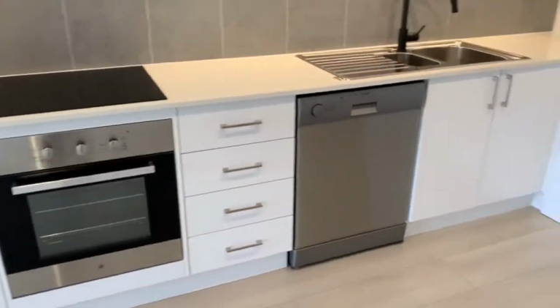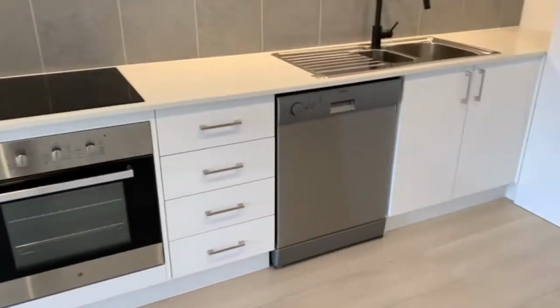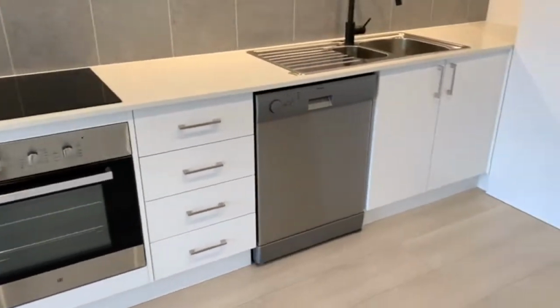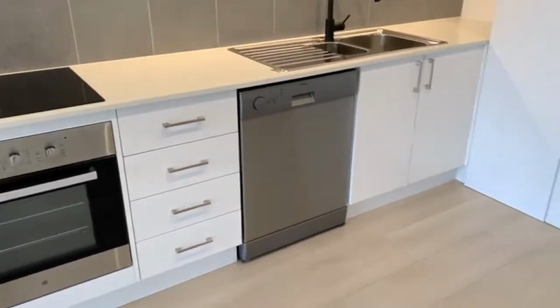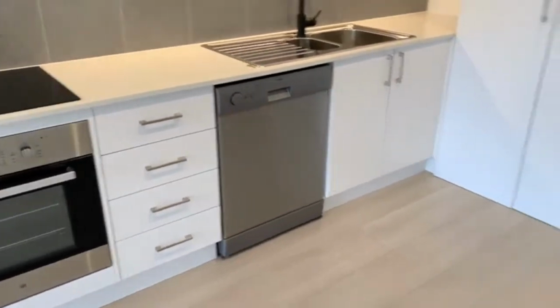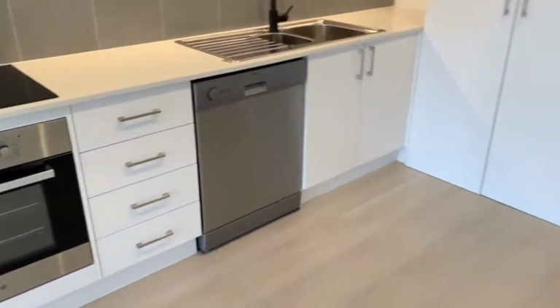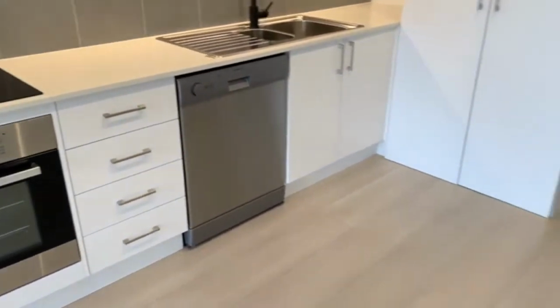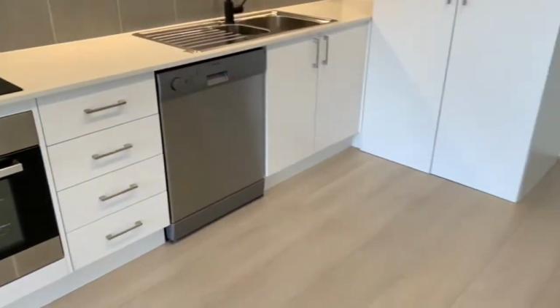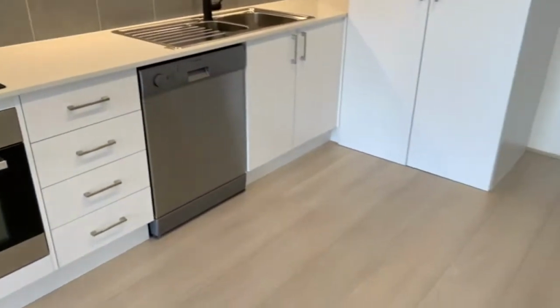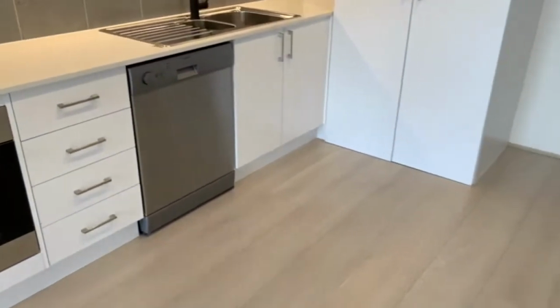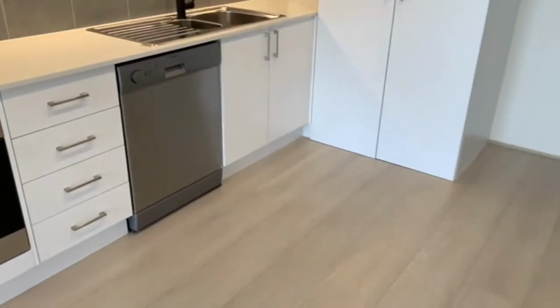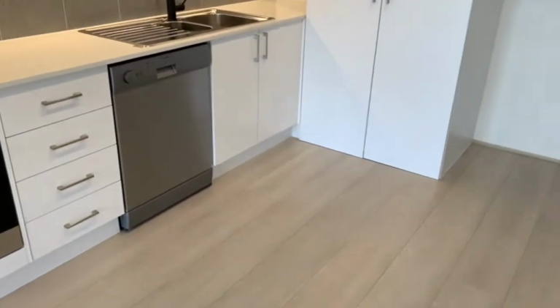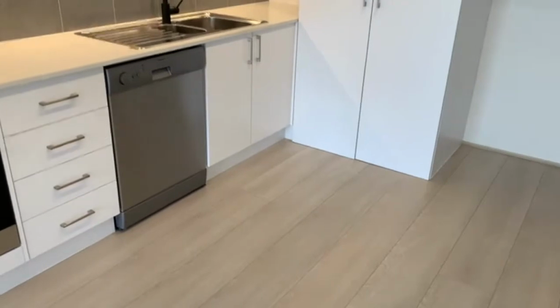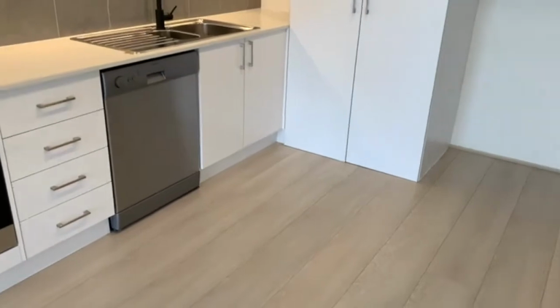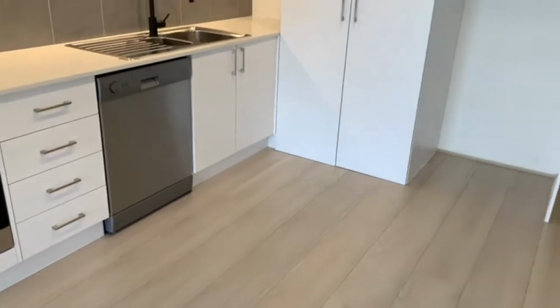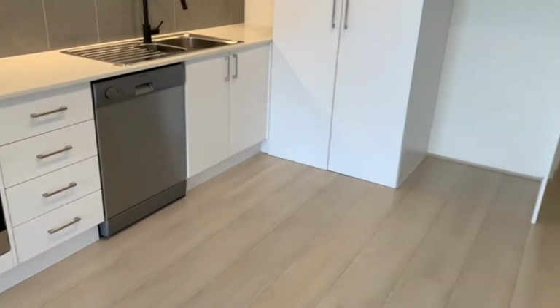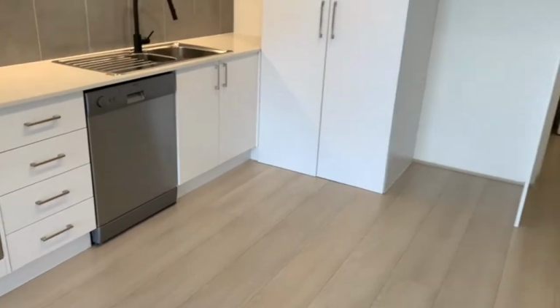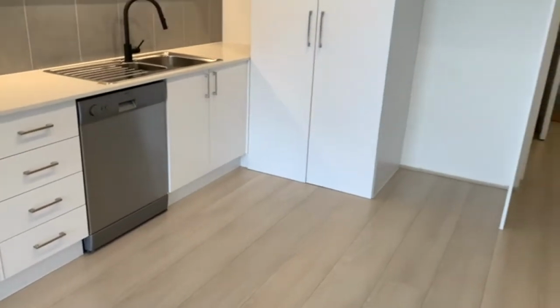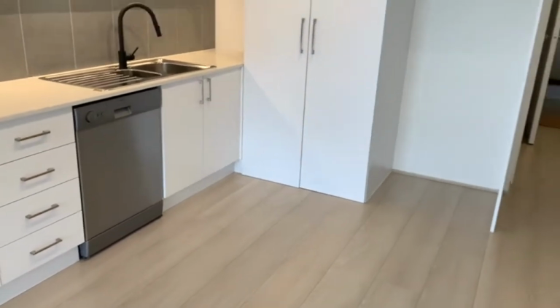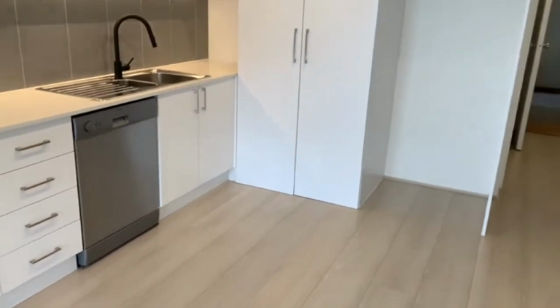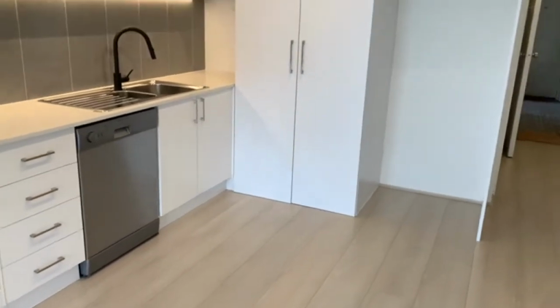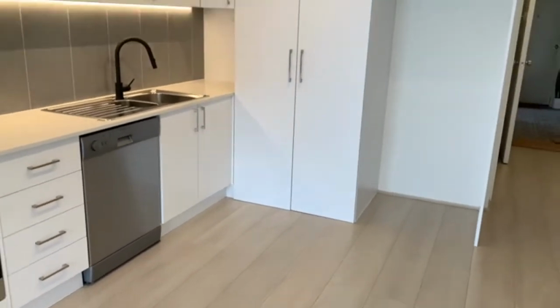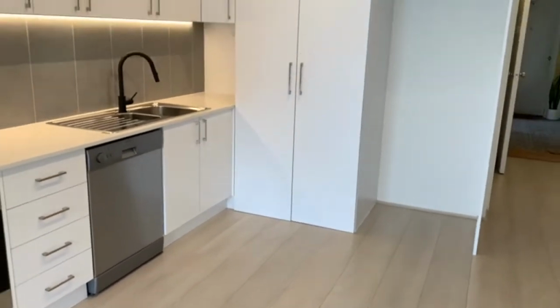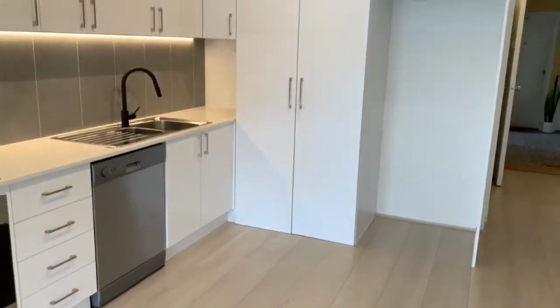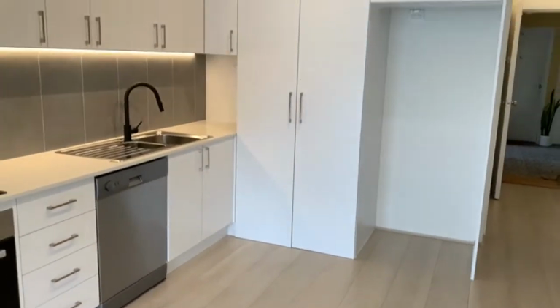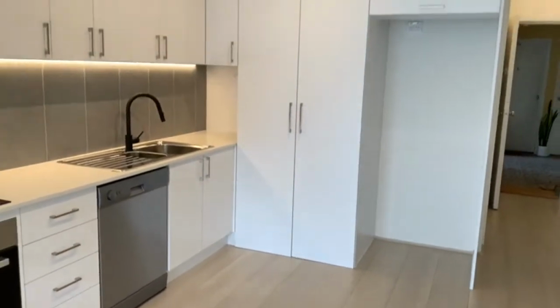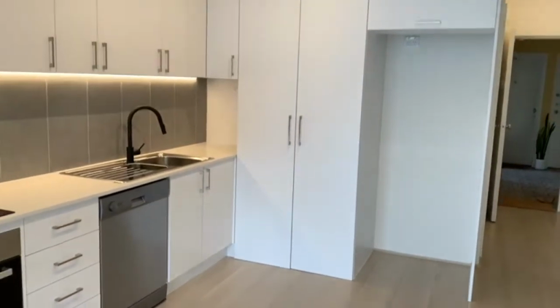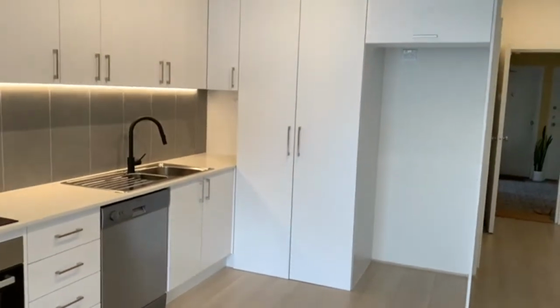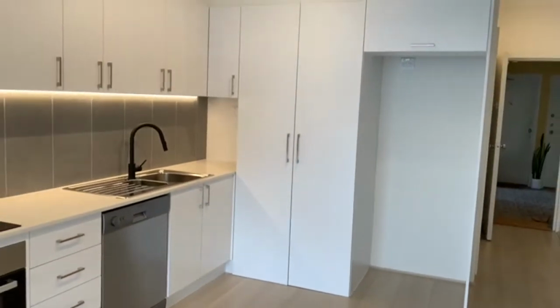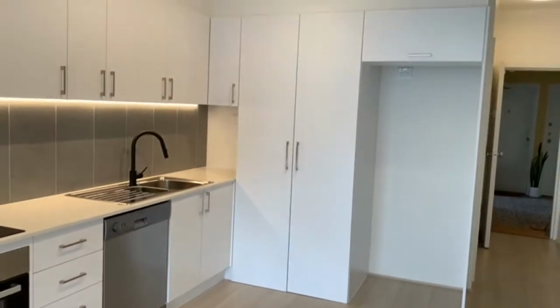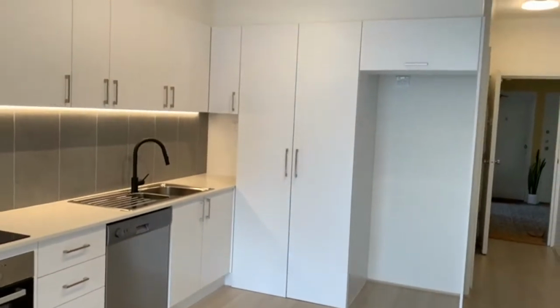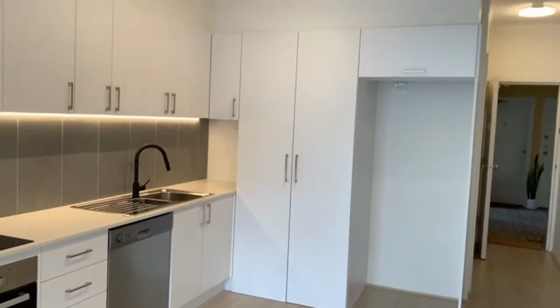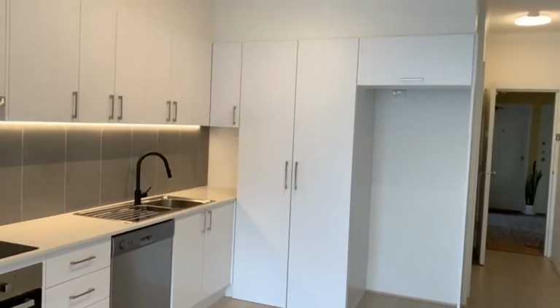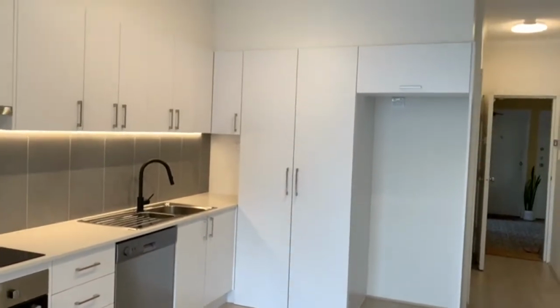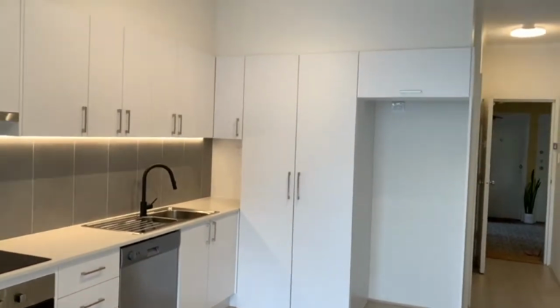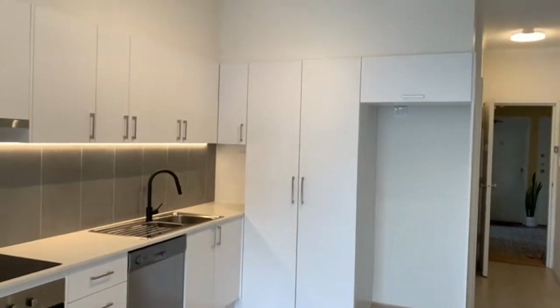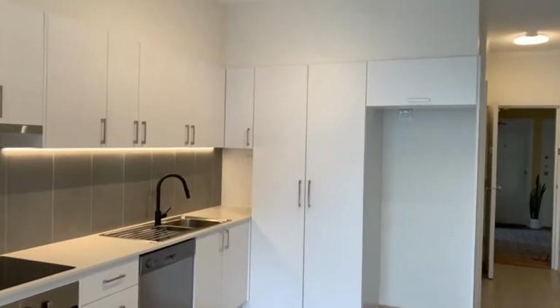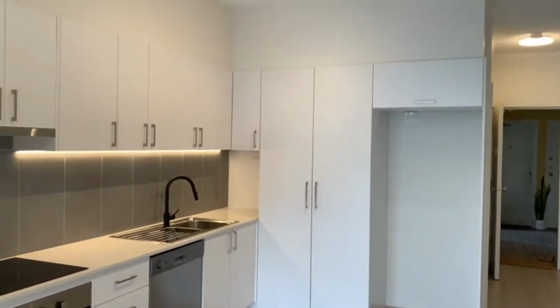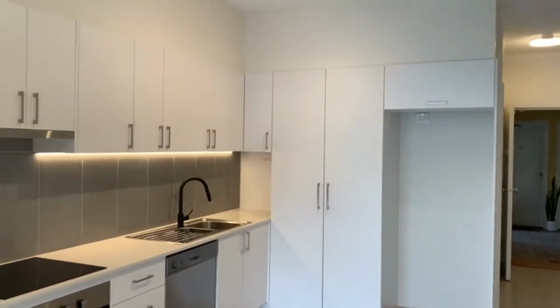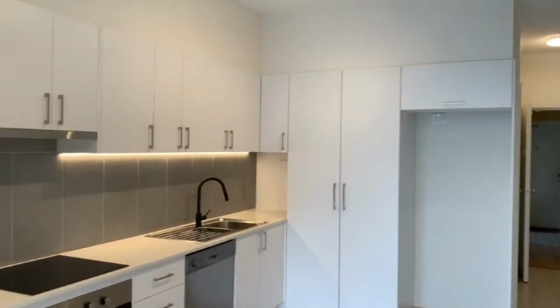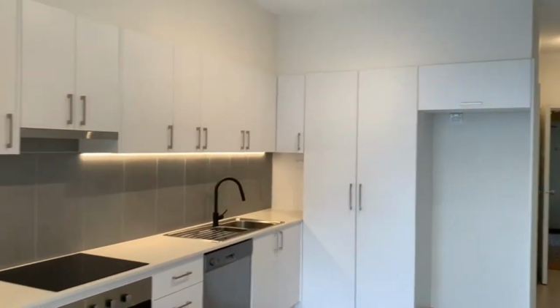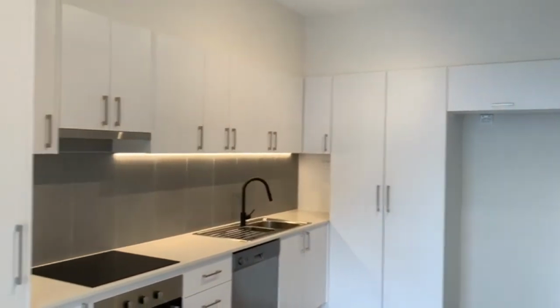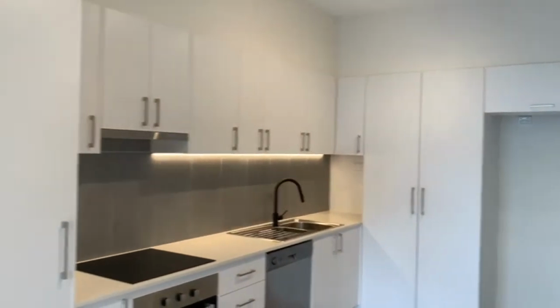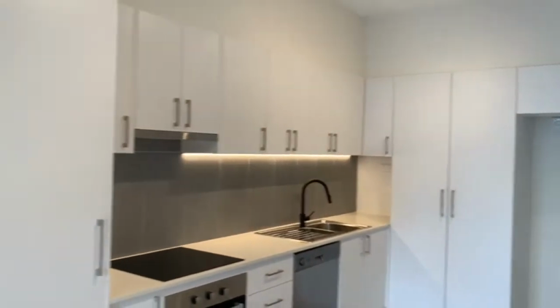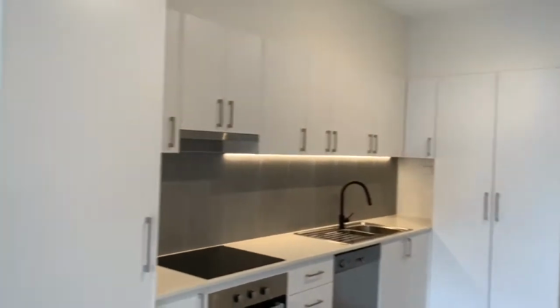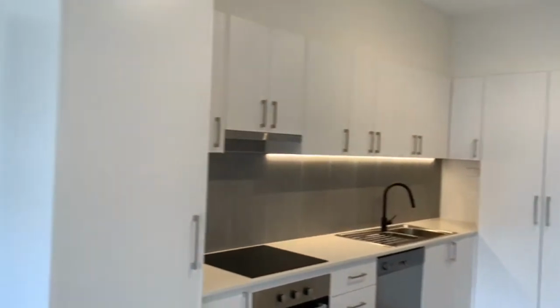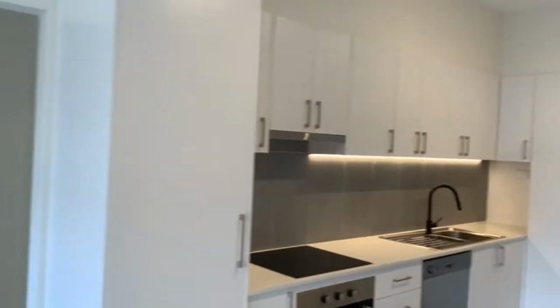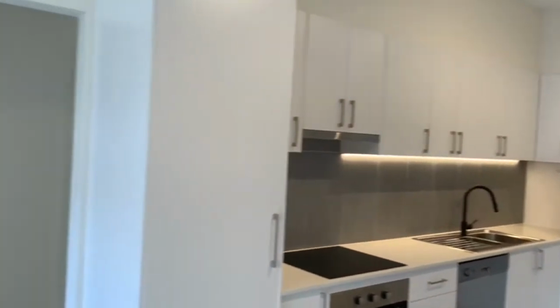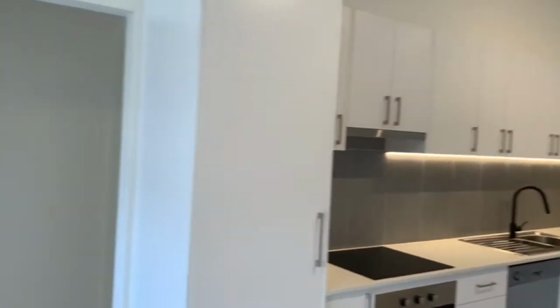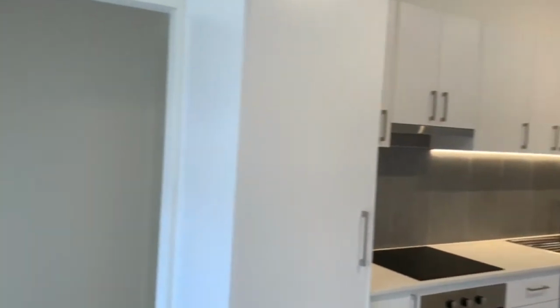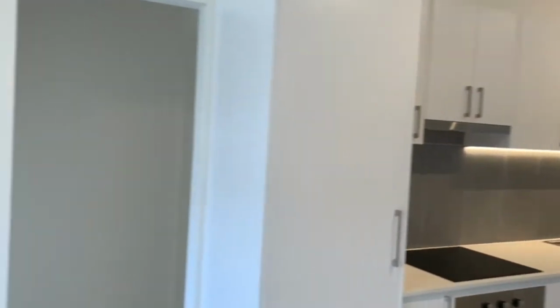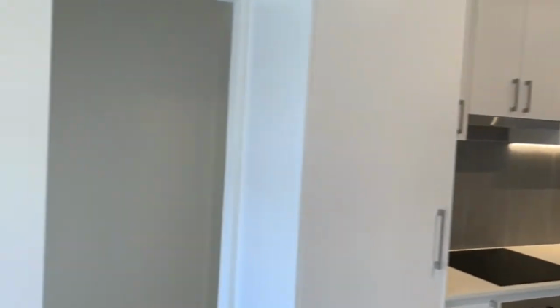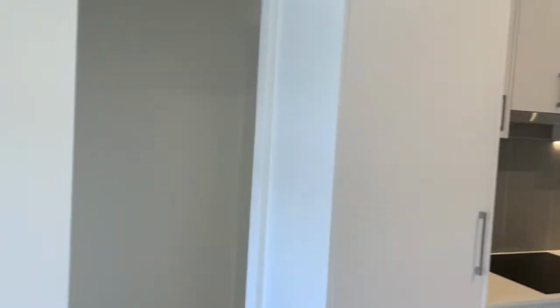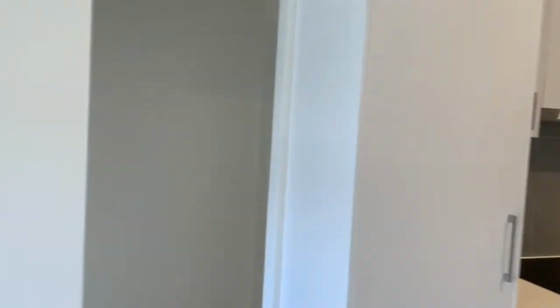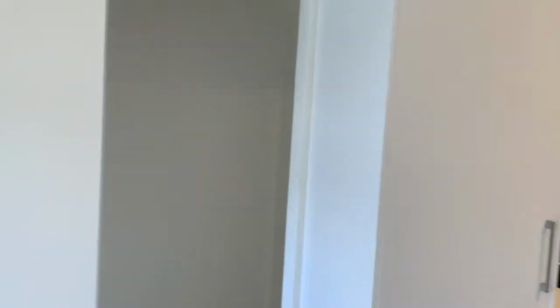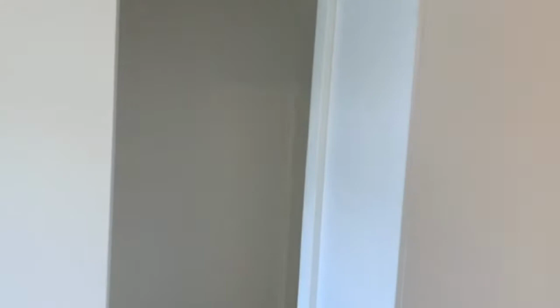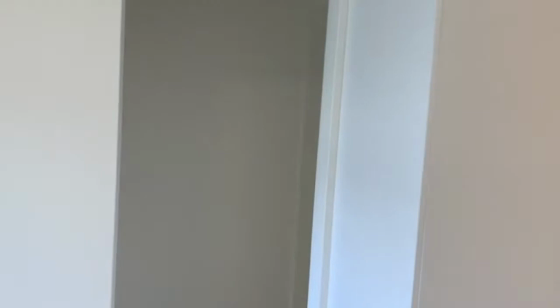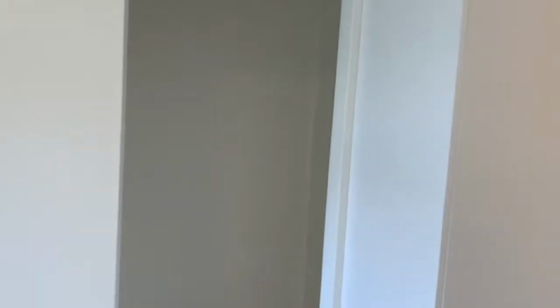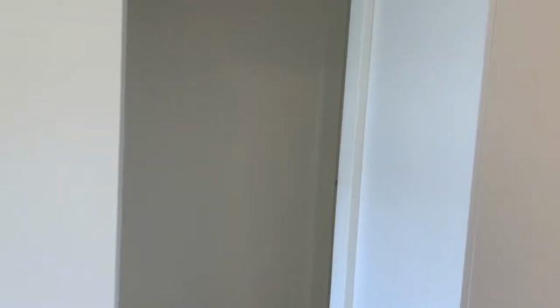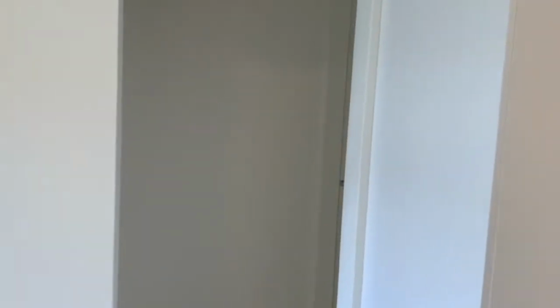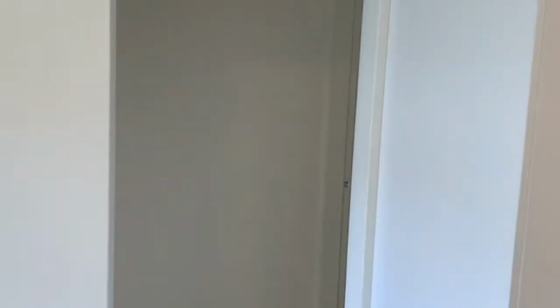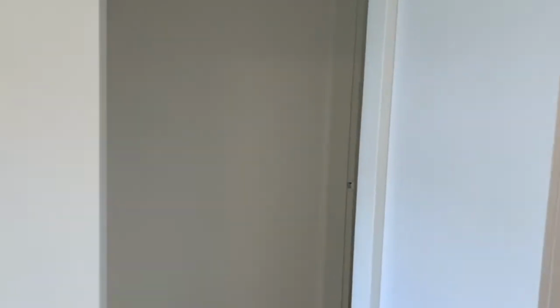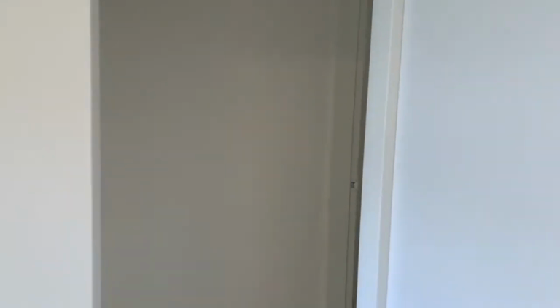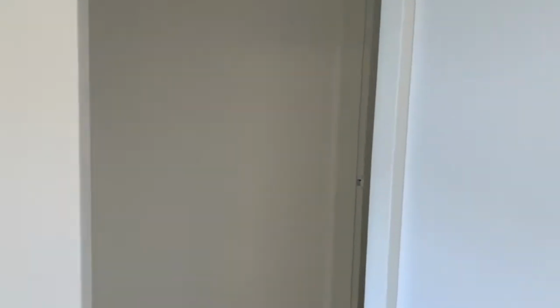Here is the kitchen that includes plenty of cupboard and storage space. It also includes an electric cooktop, oven and dishwasher.